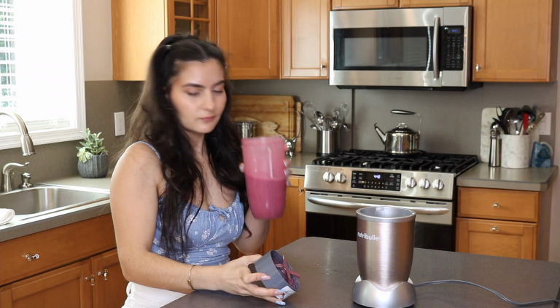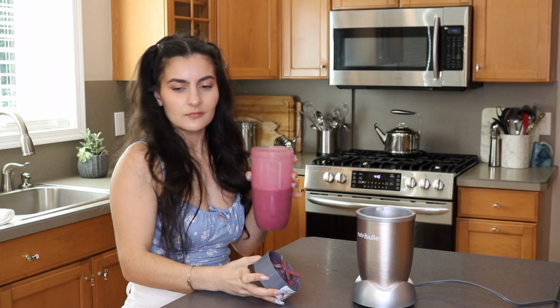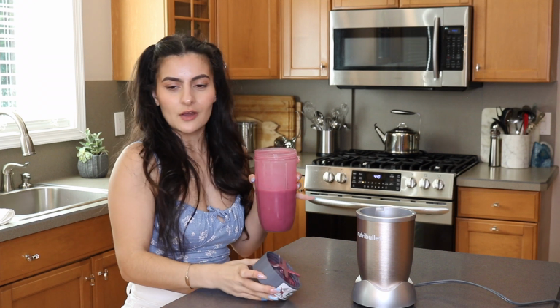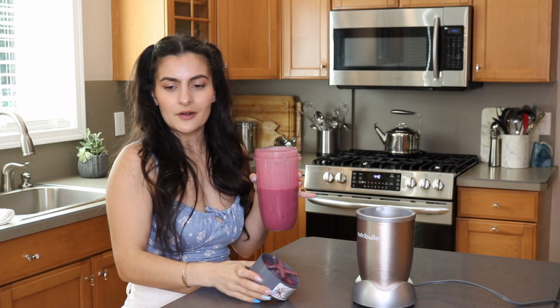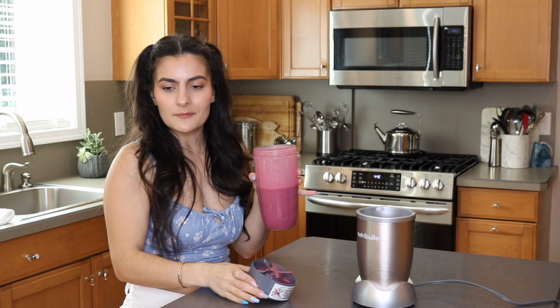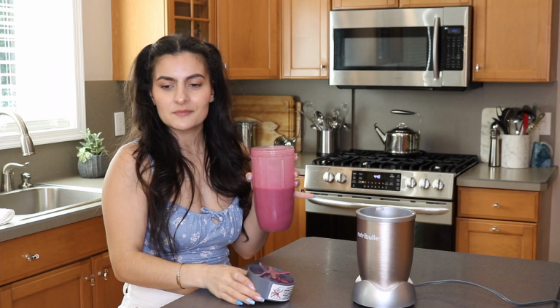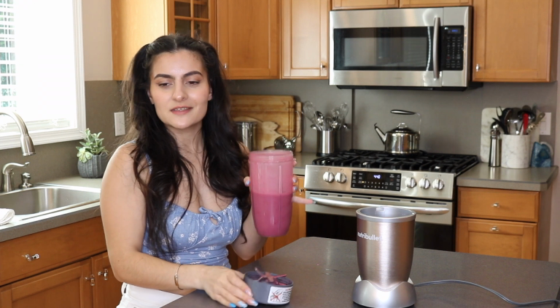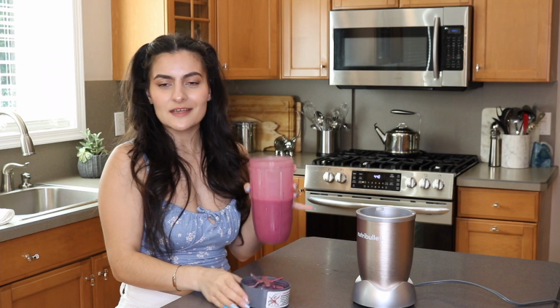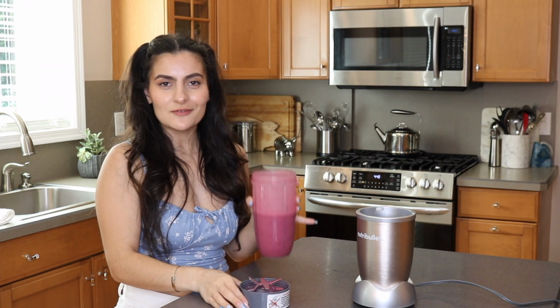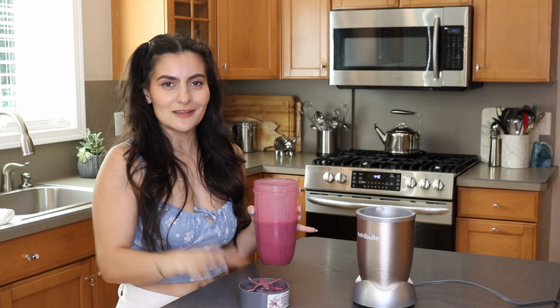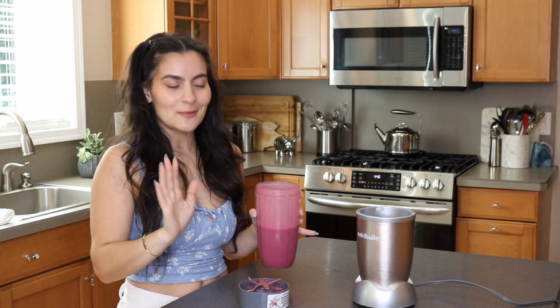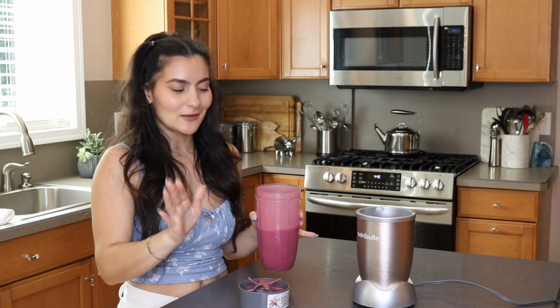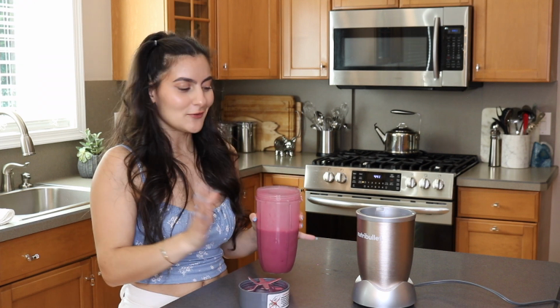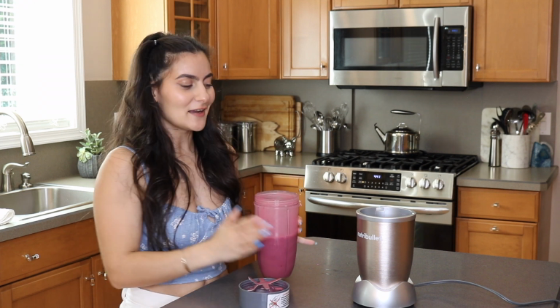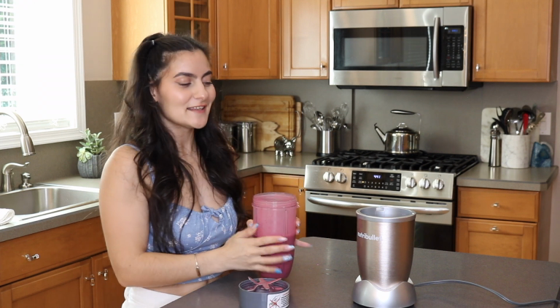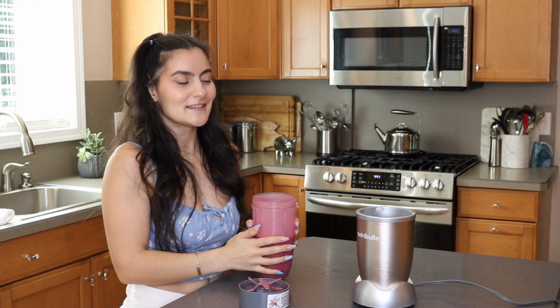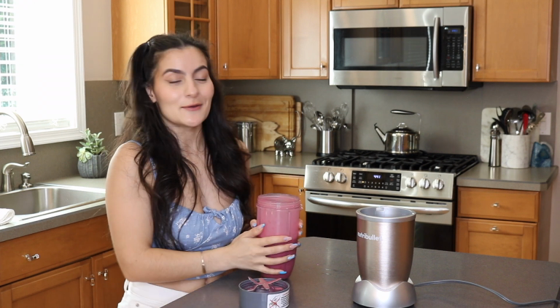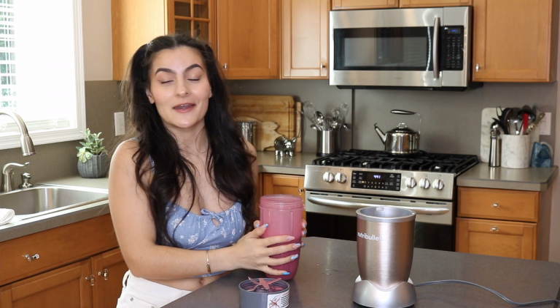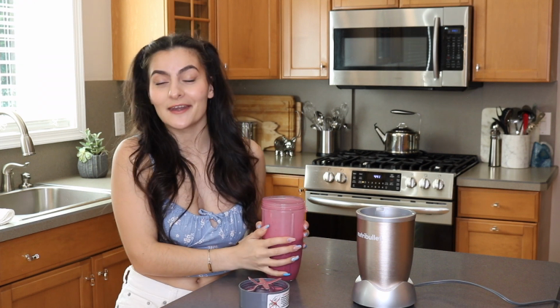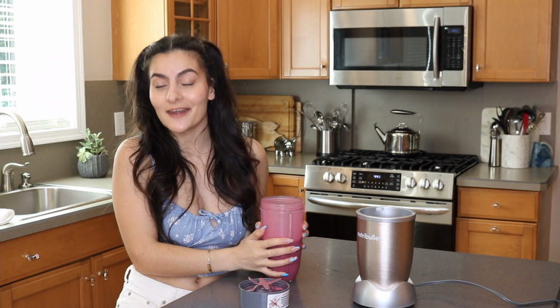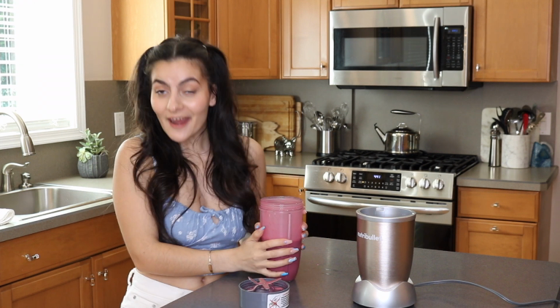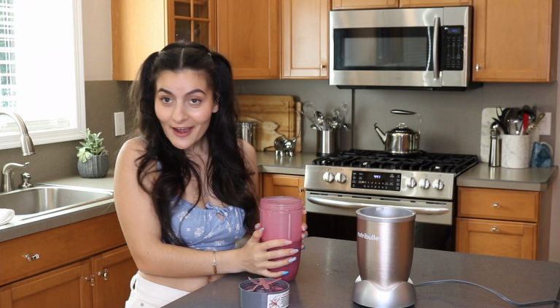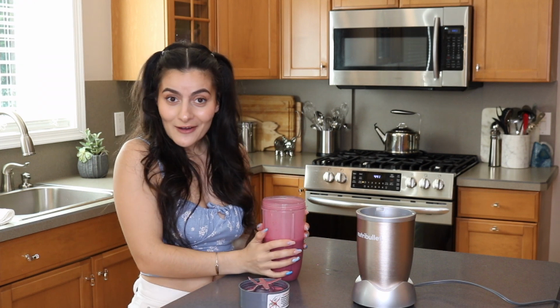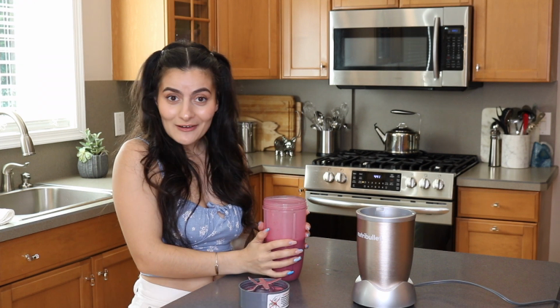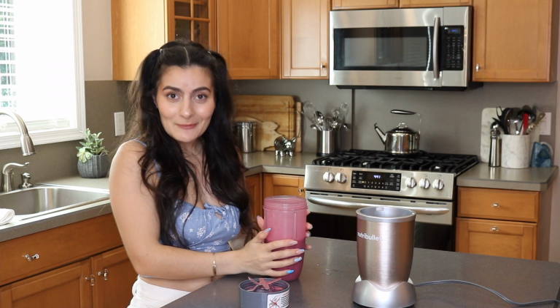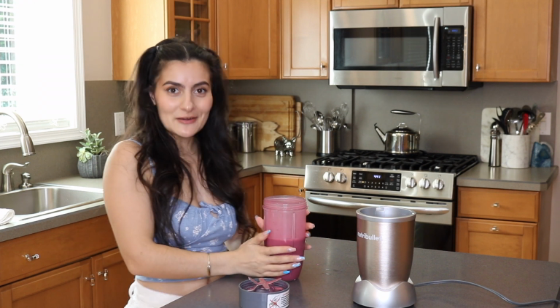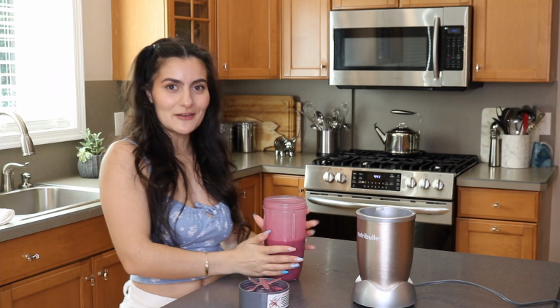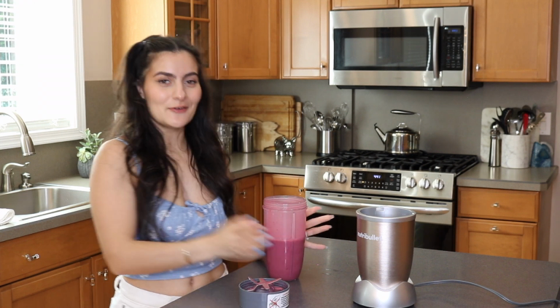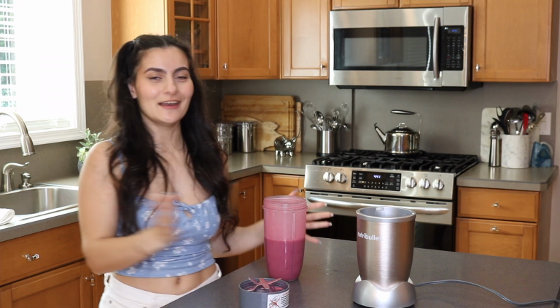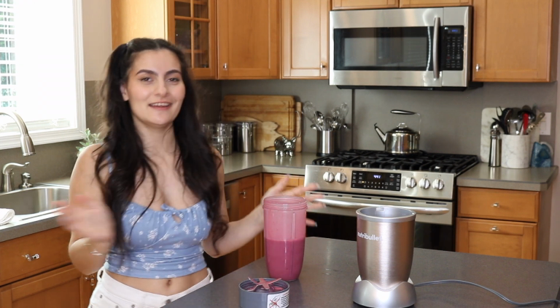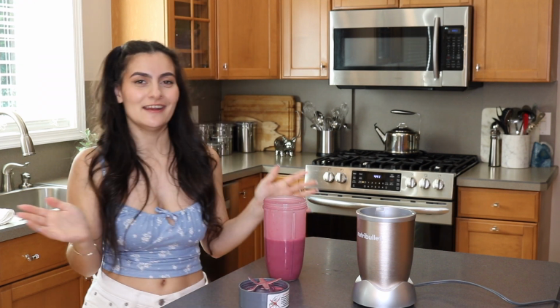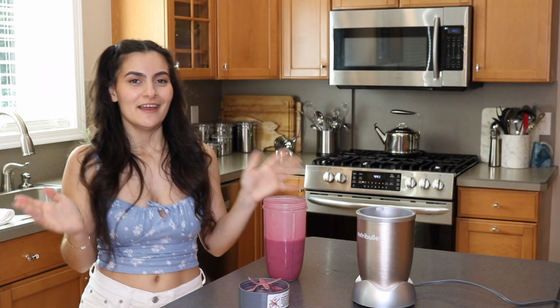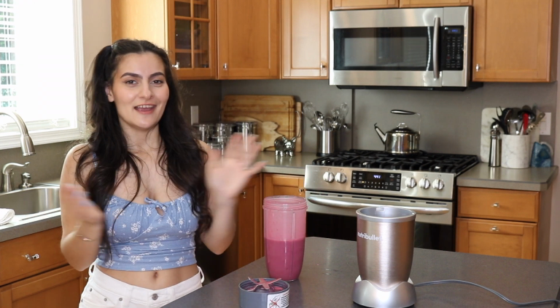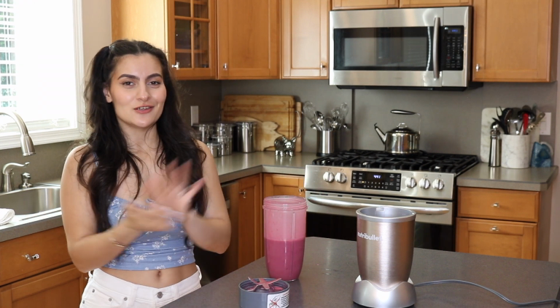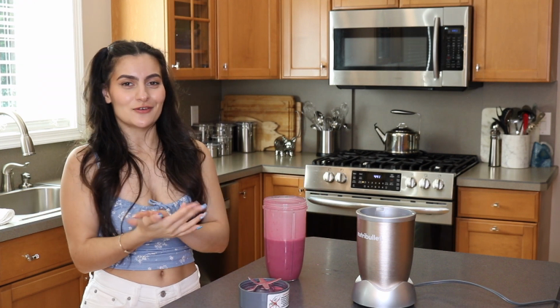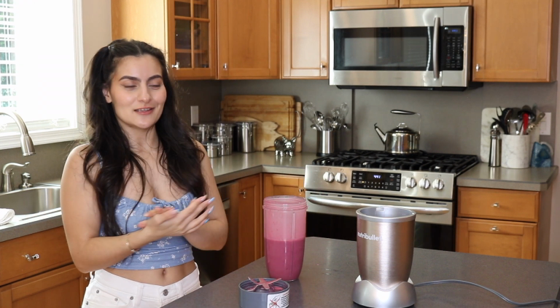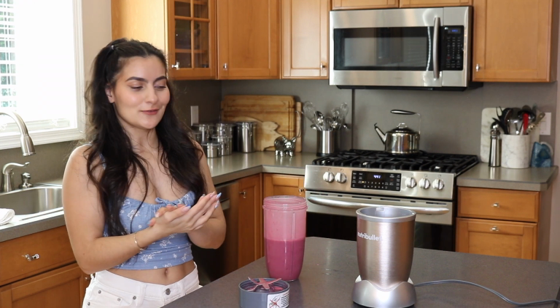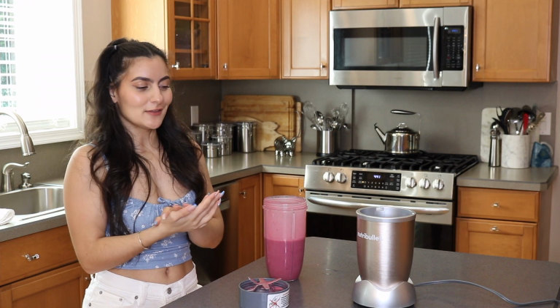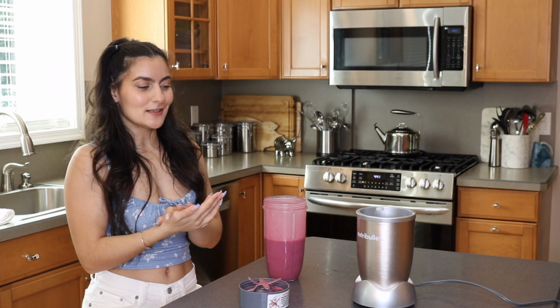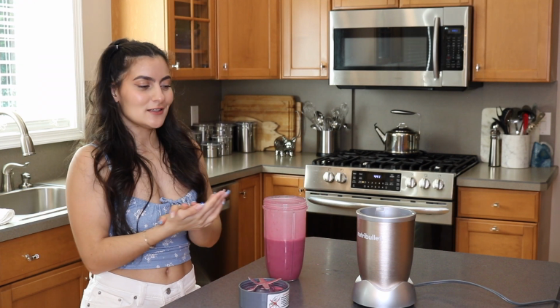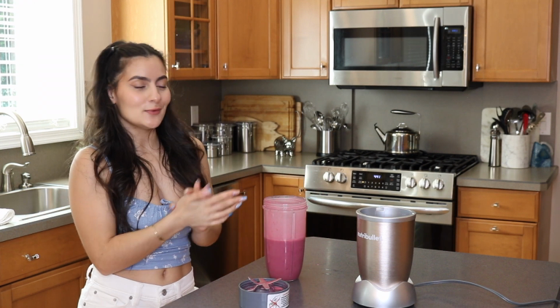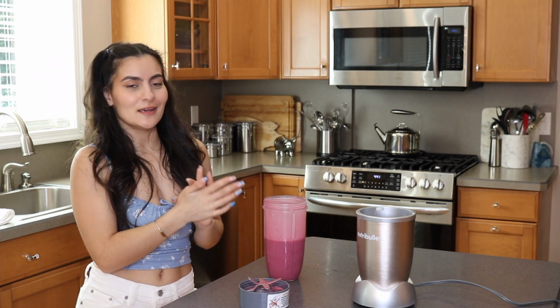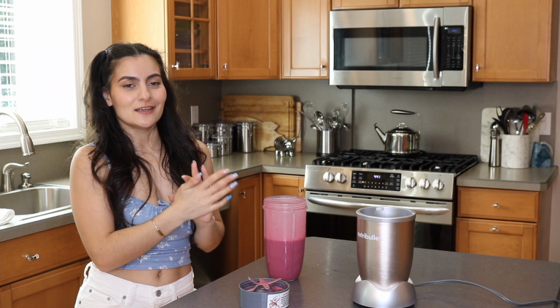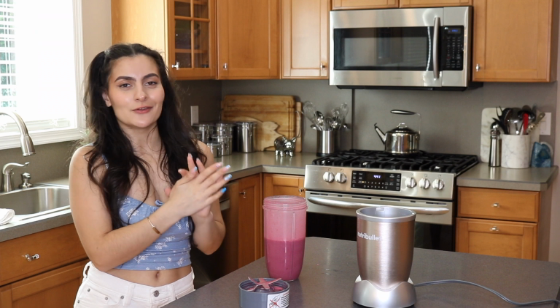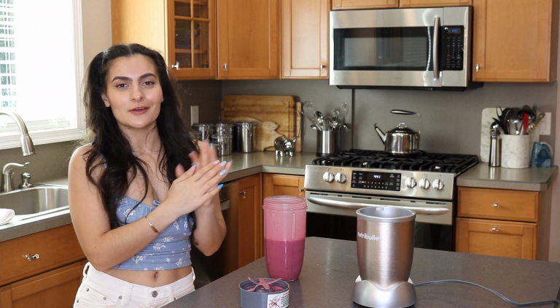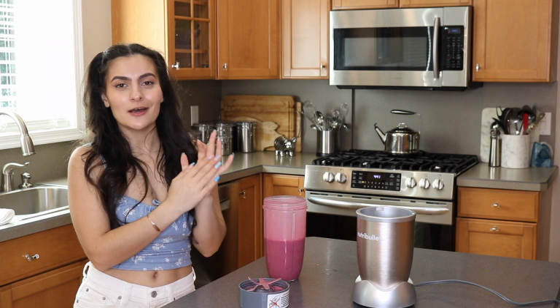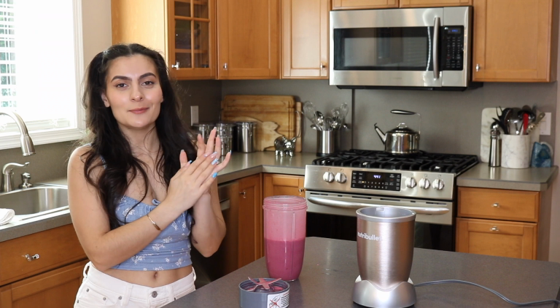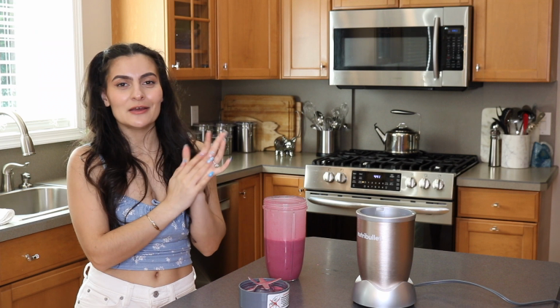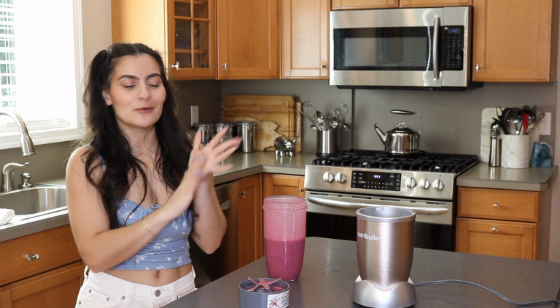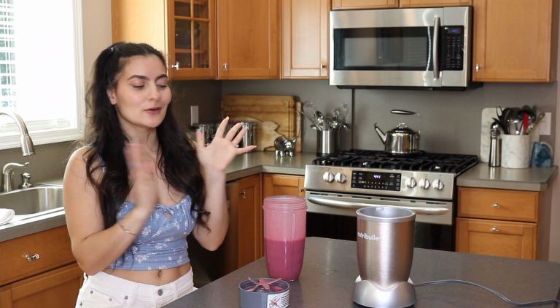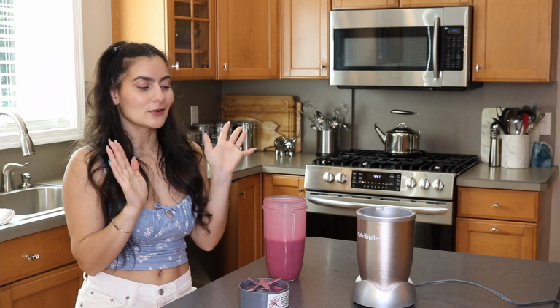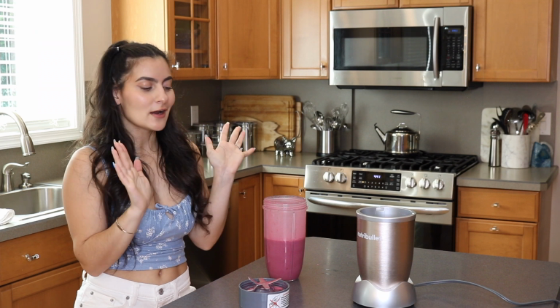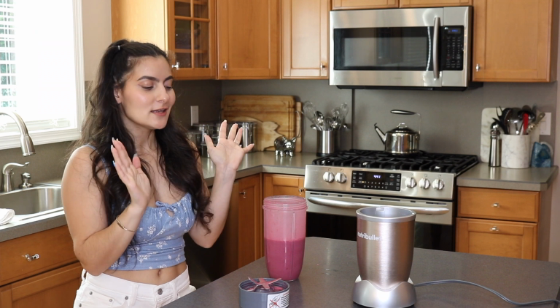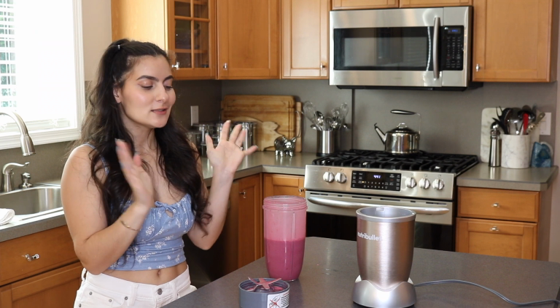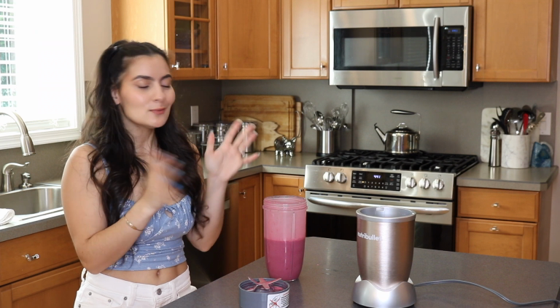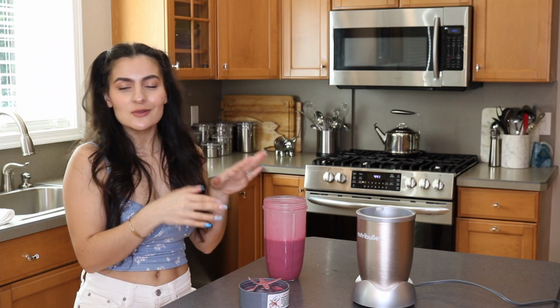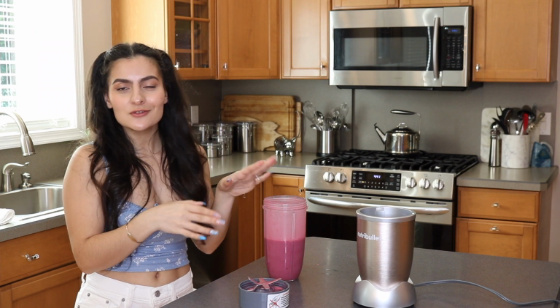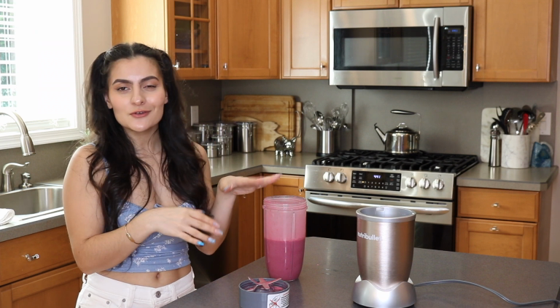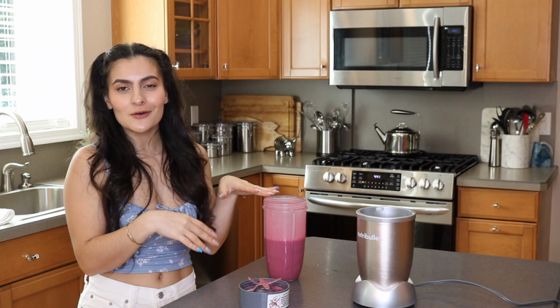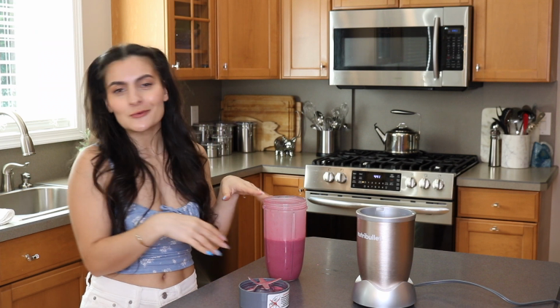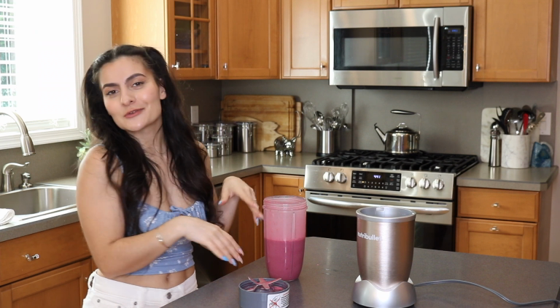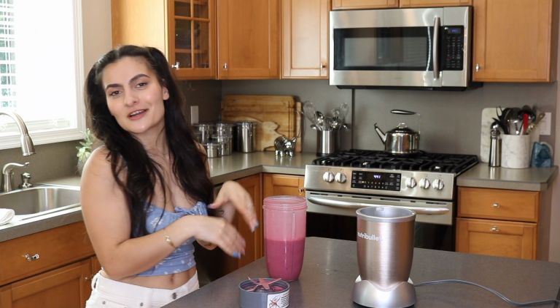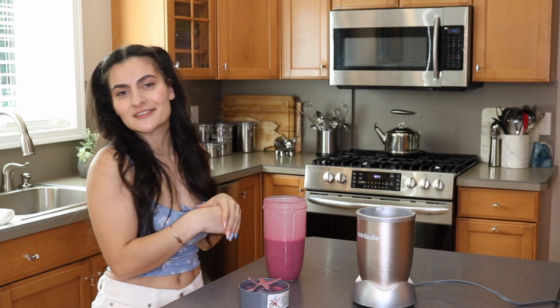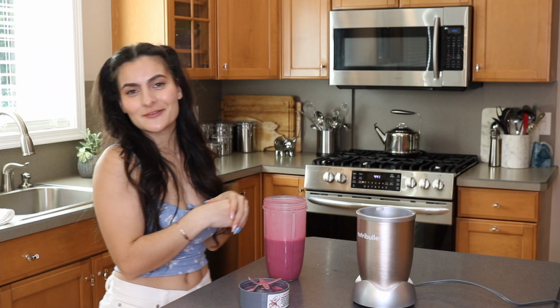Alright, it's definitely better, you guys. So now I'm going to go ahead and transfer this to another cup with our smoothie straw and we'll try some.